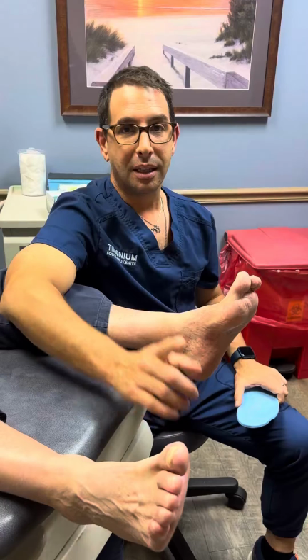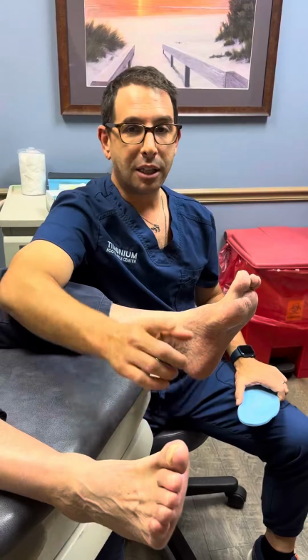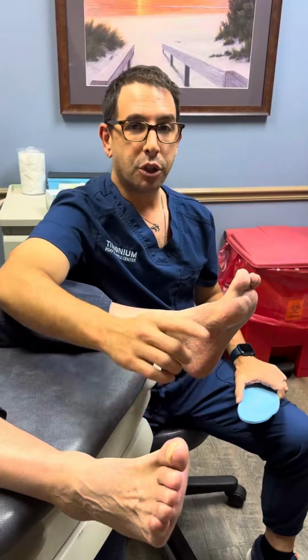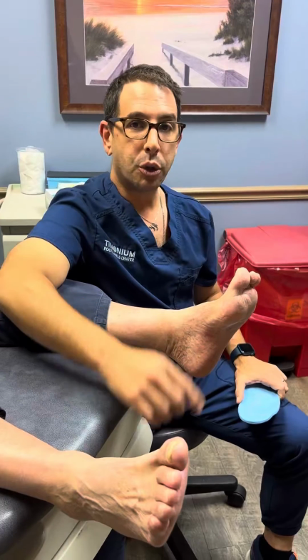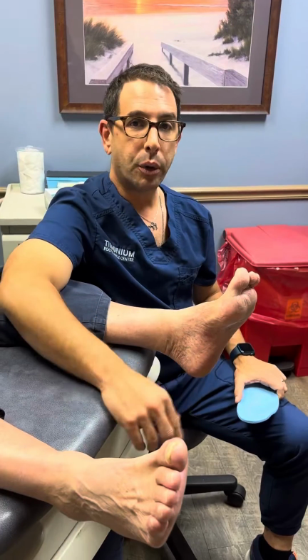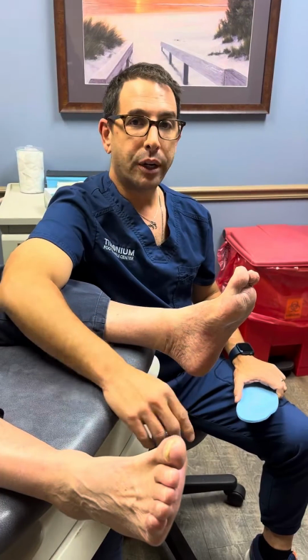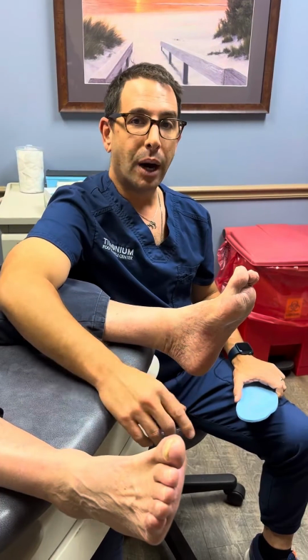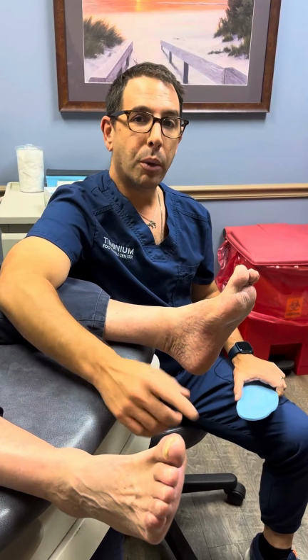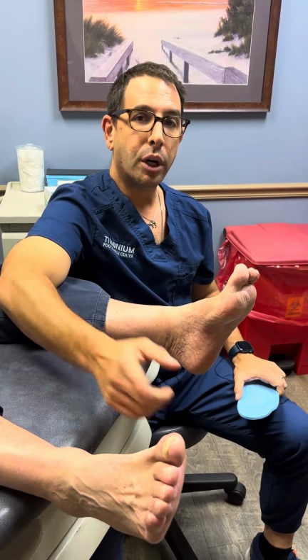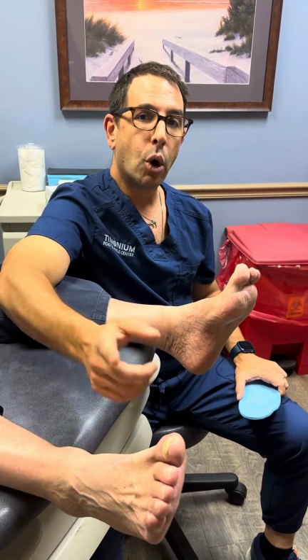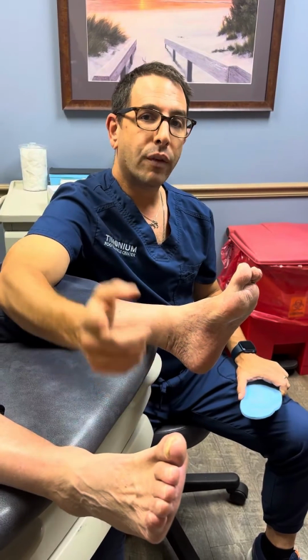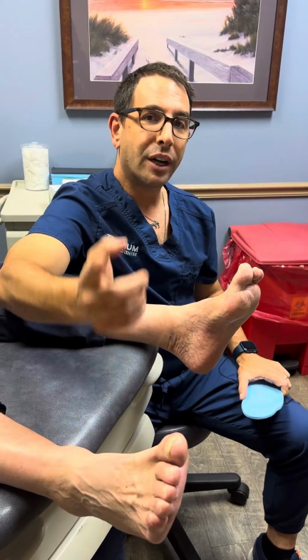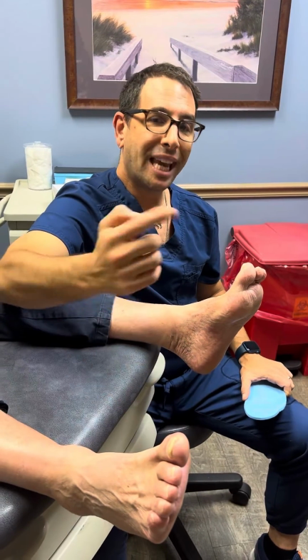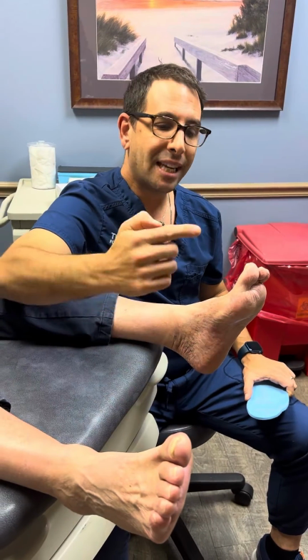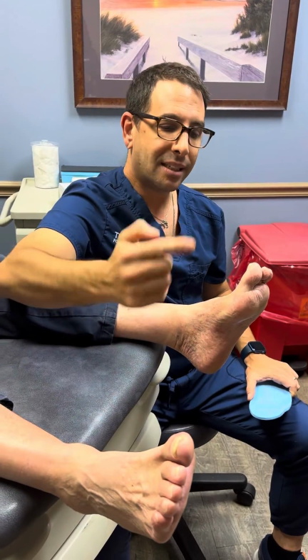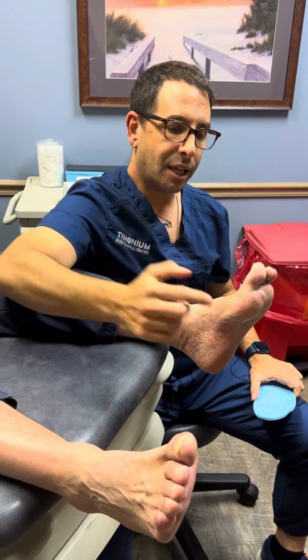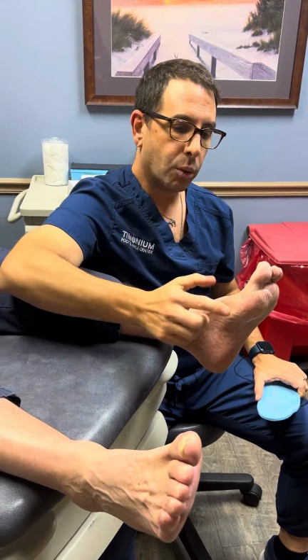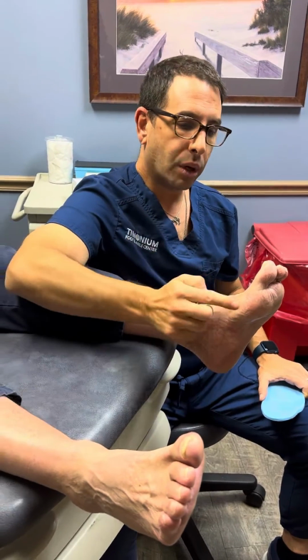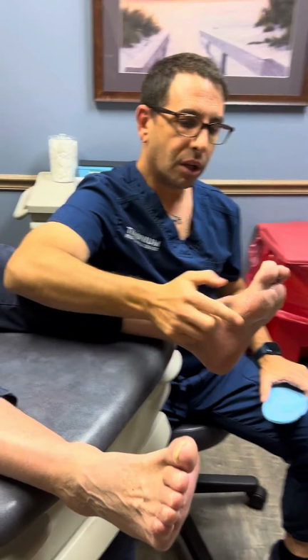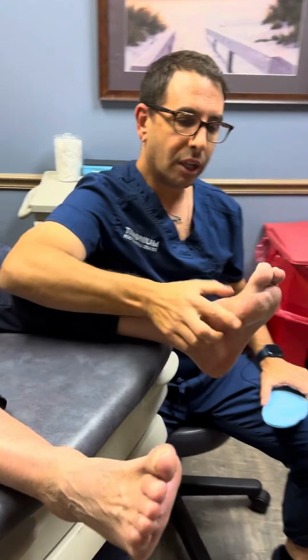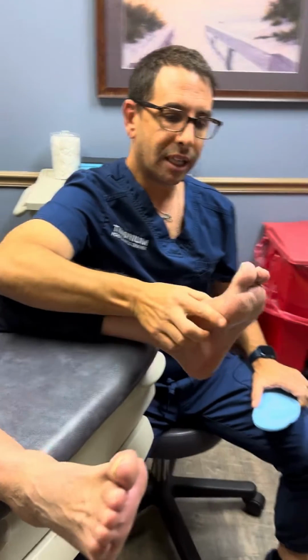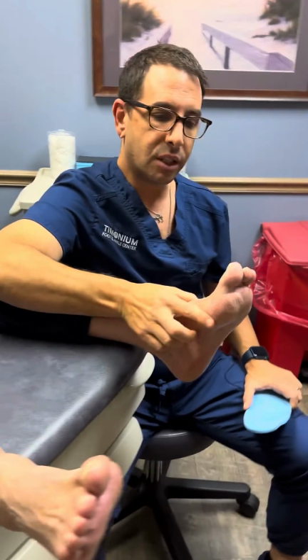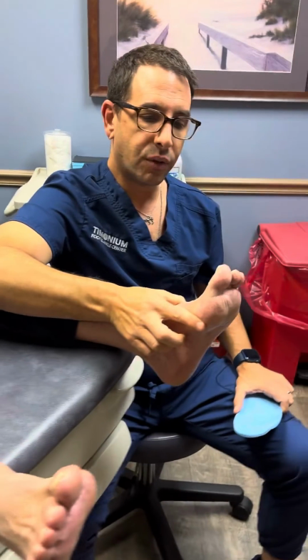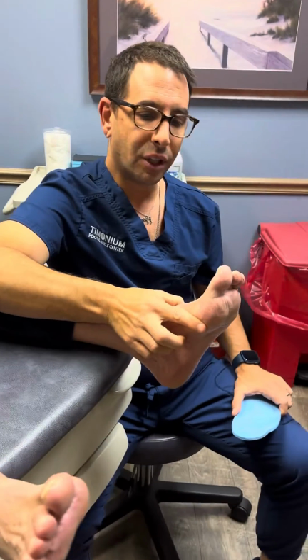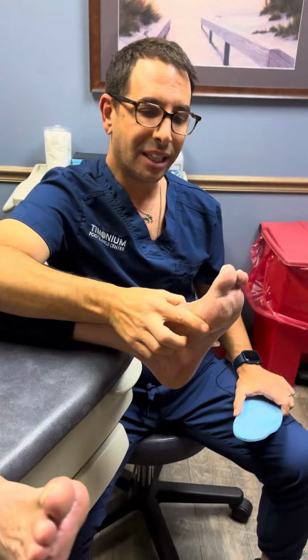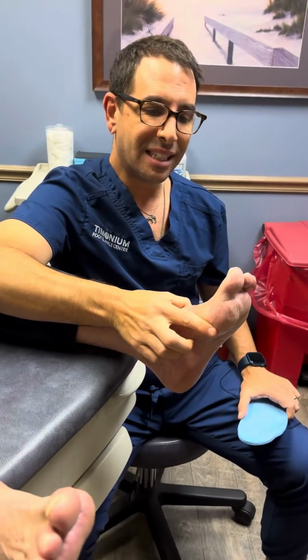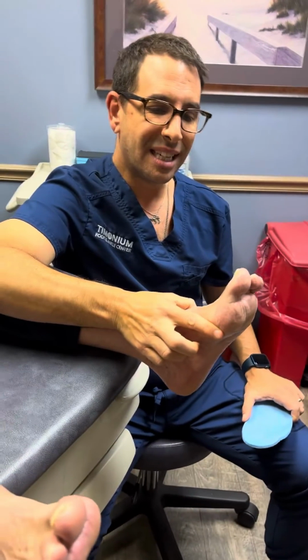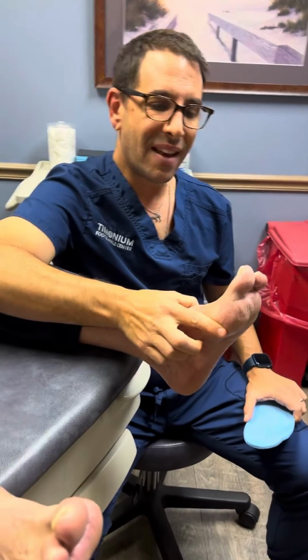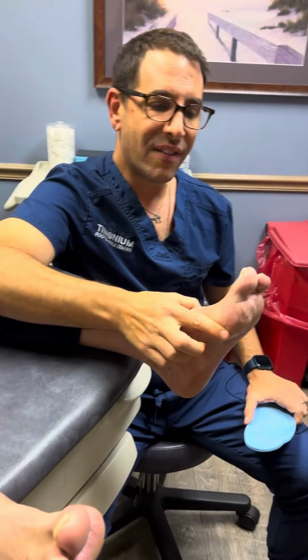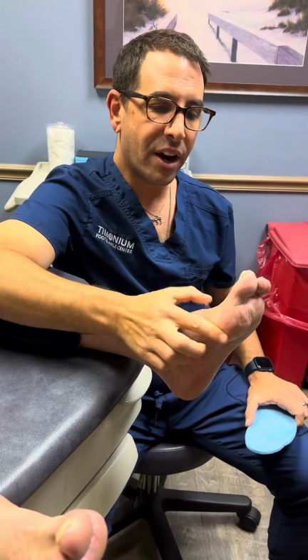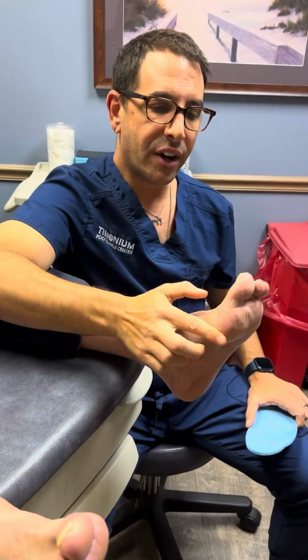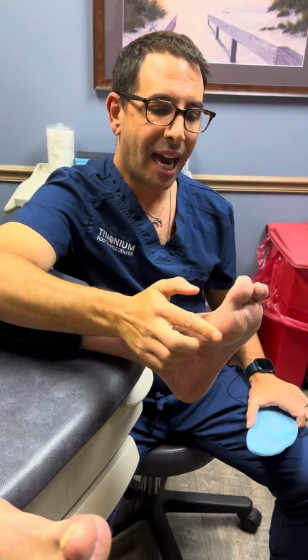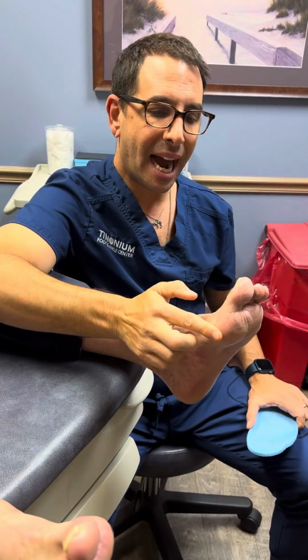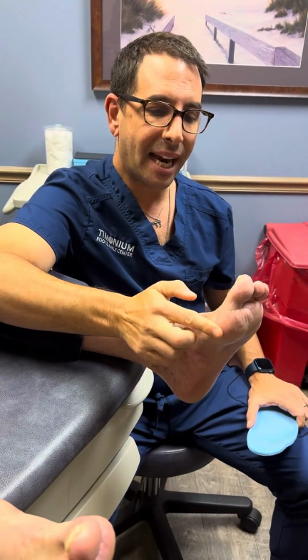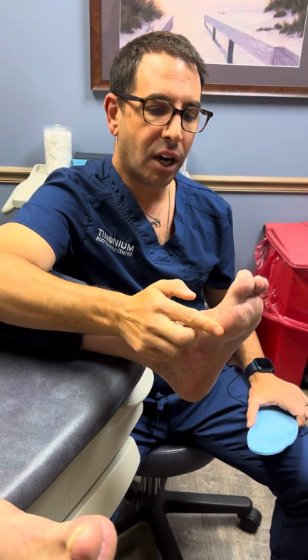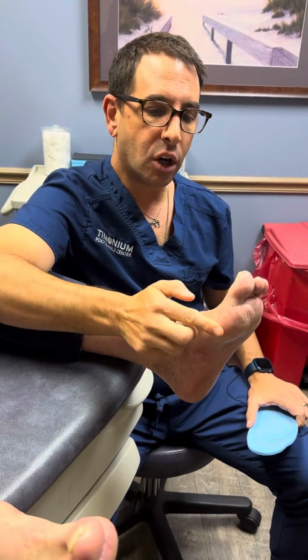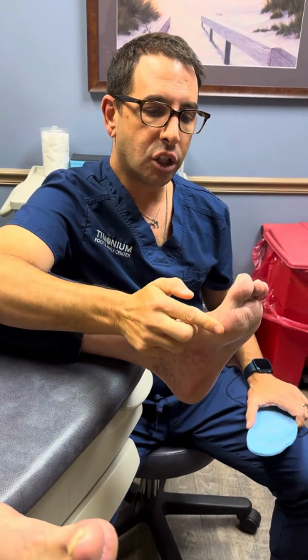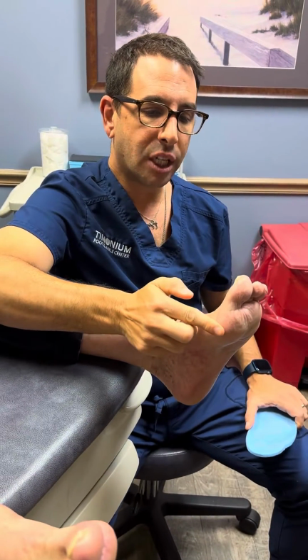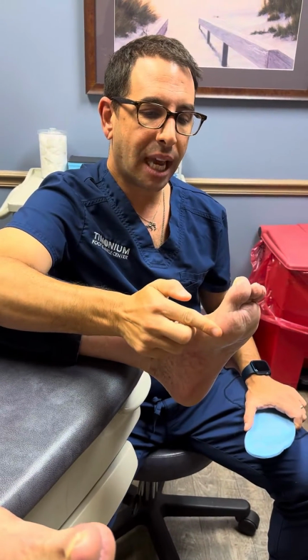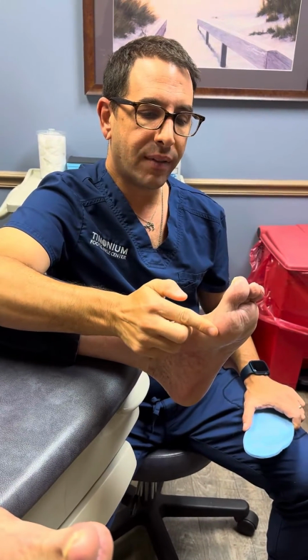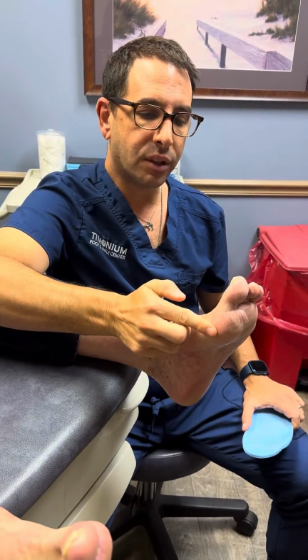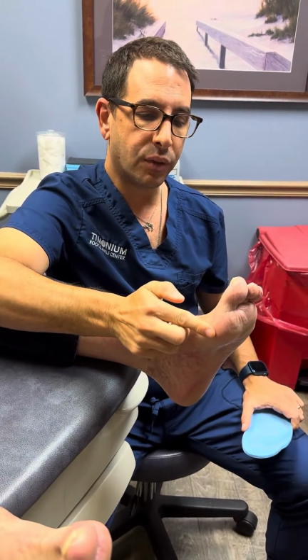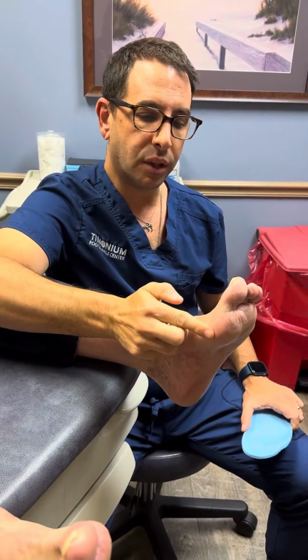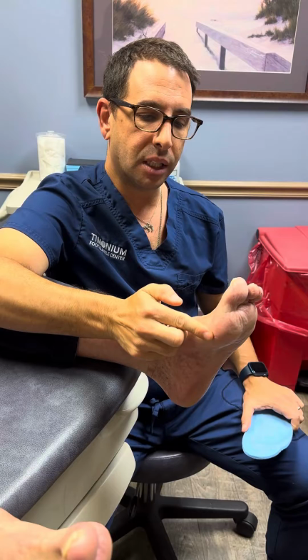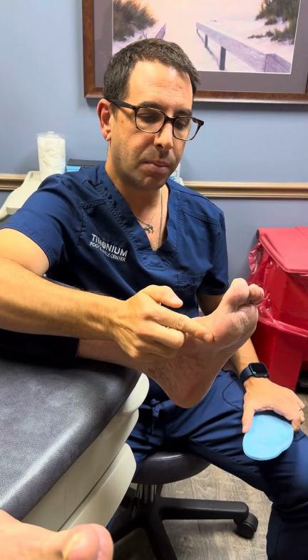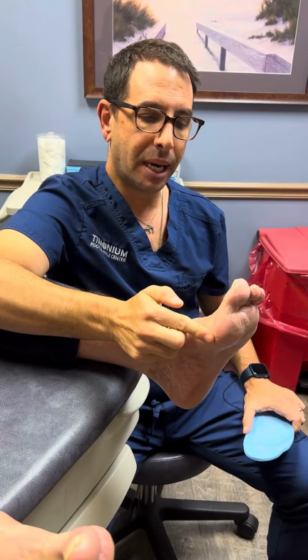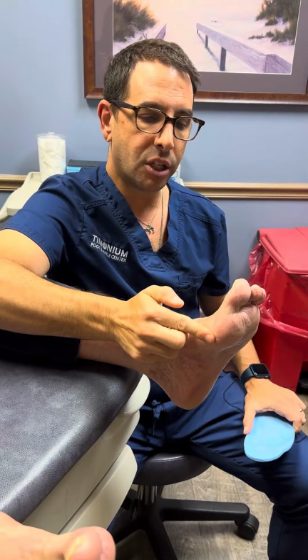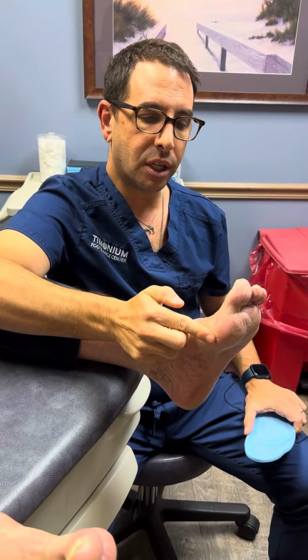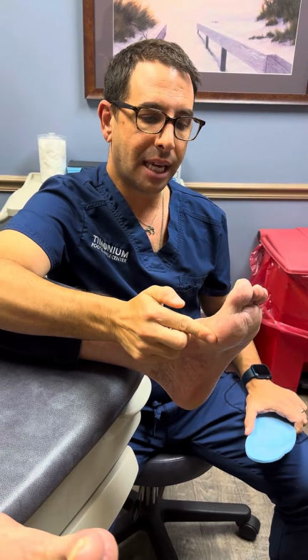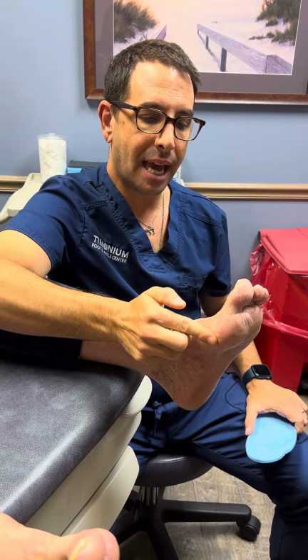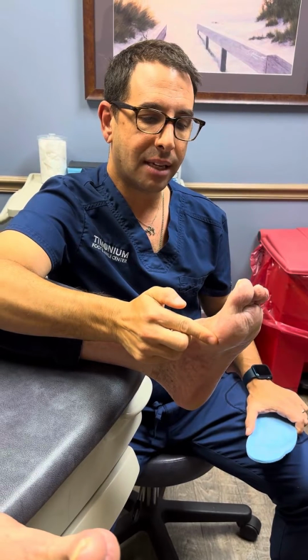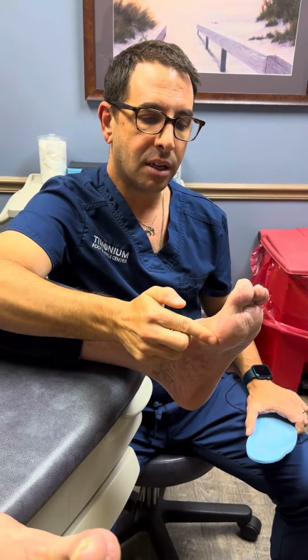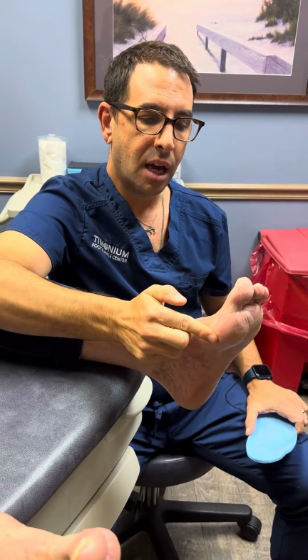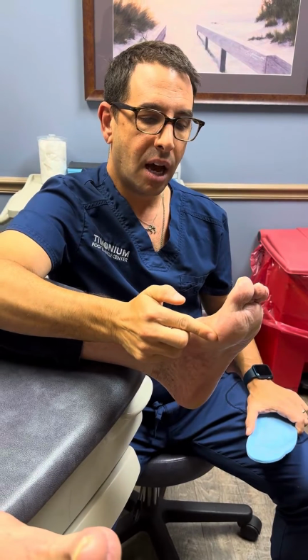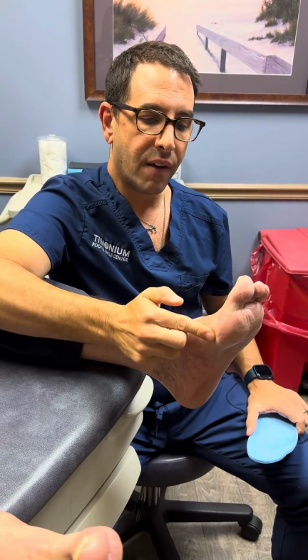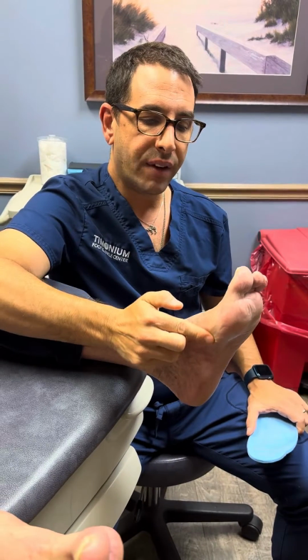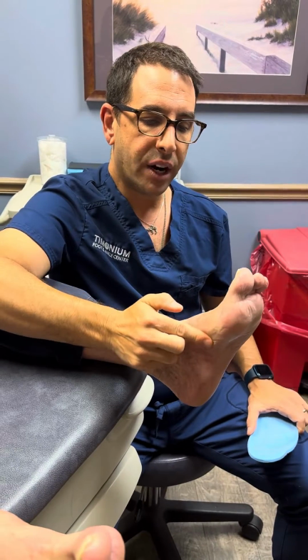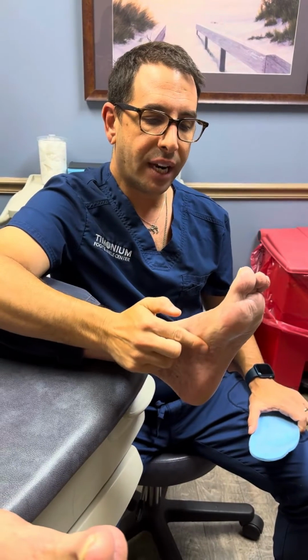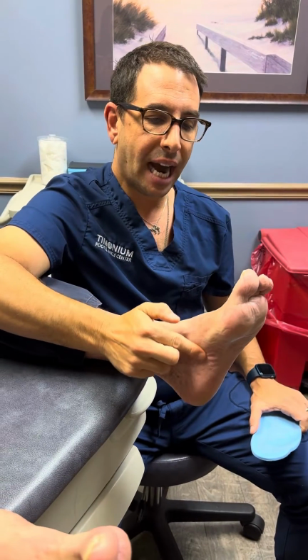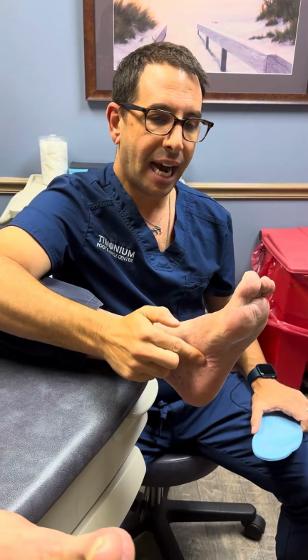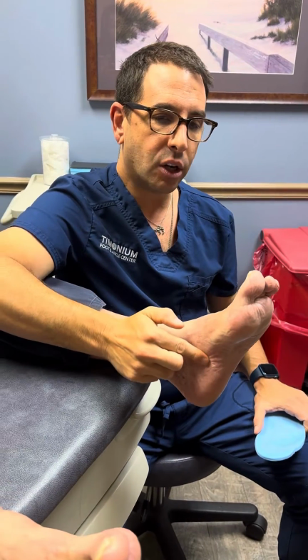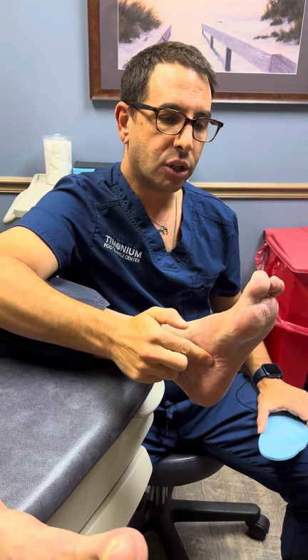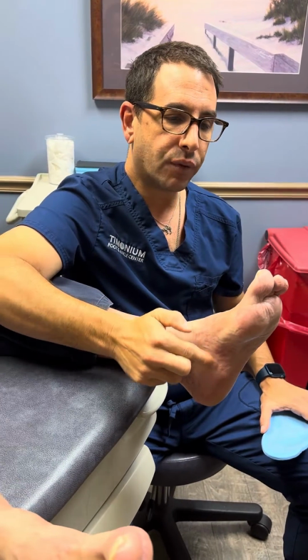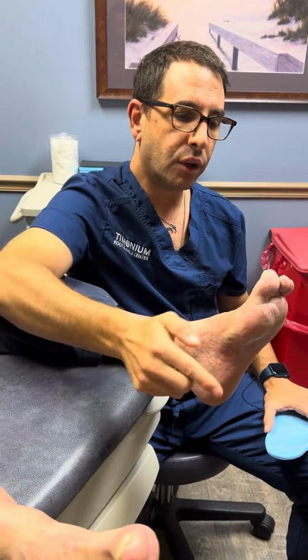Dr. Stewart here. I want to go over a case. We're going to look at this foot — this is a very high-arched cavus foot. This patient has a very high-arched foot.